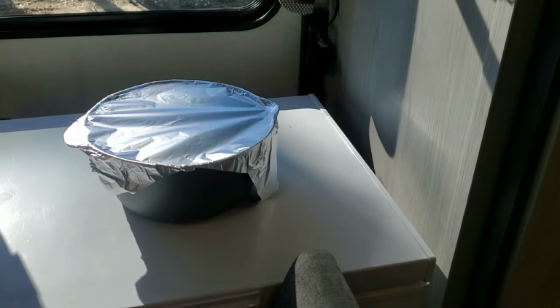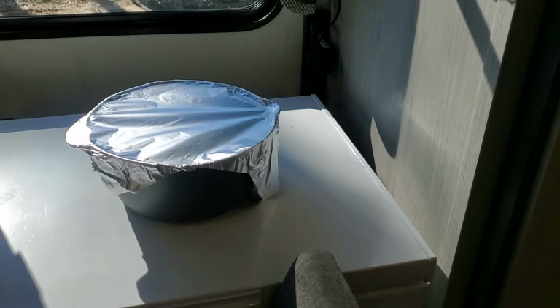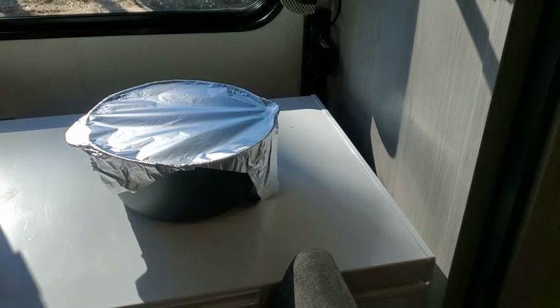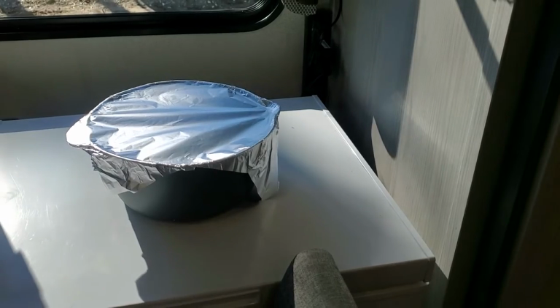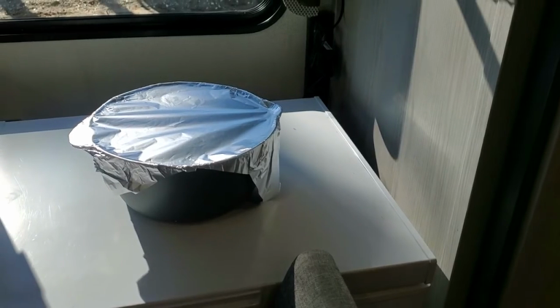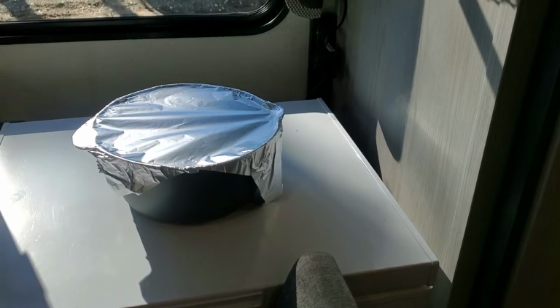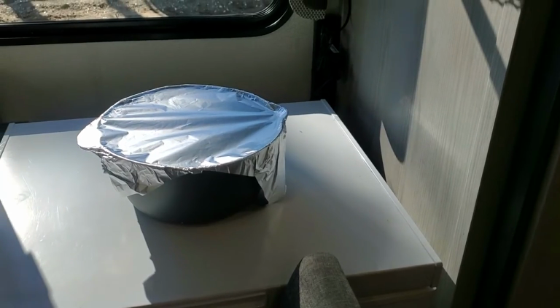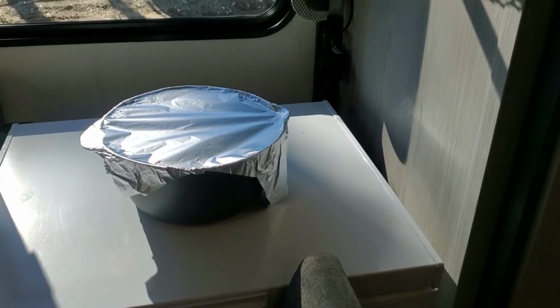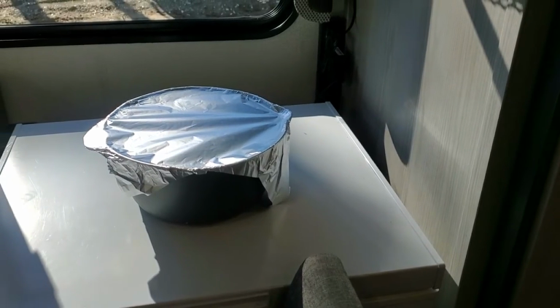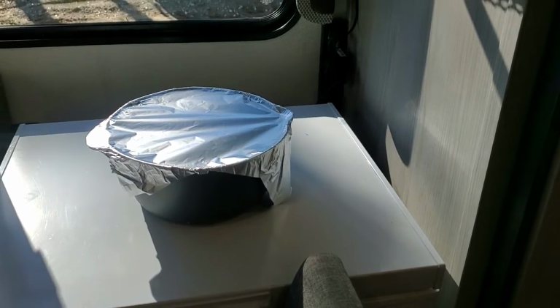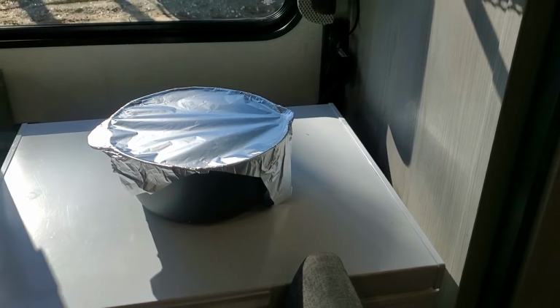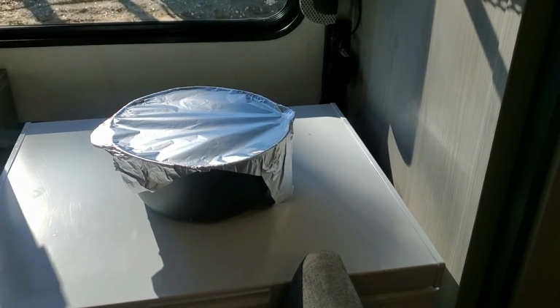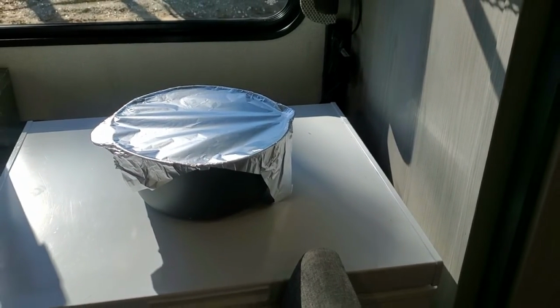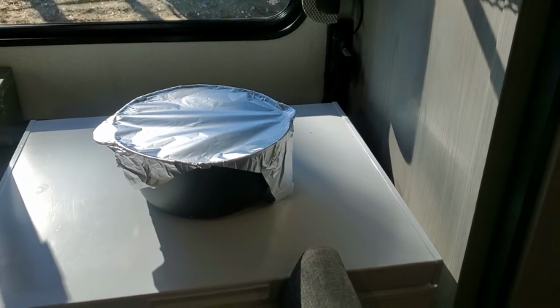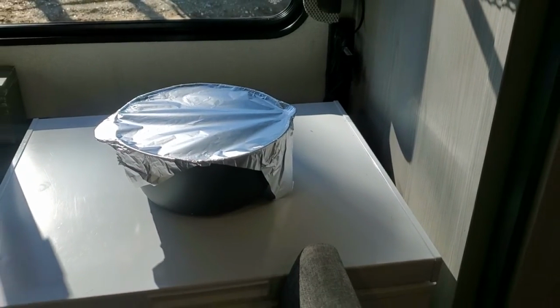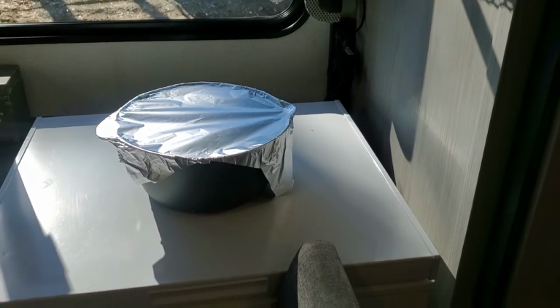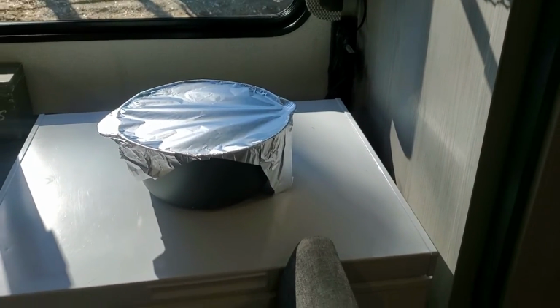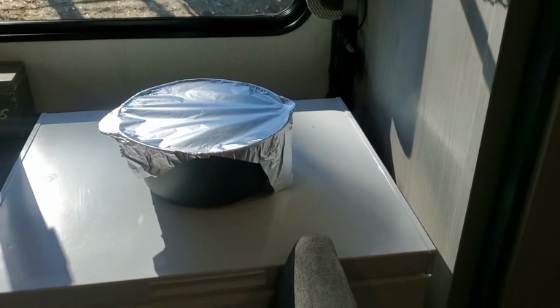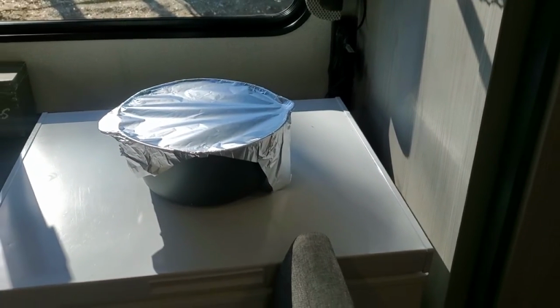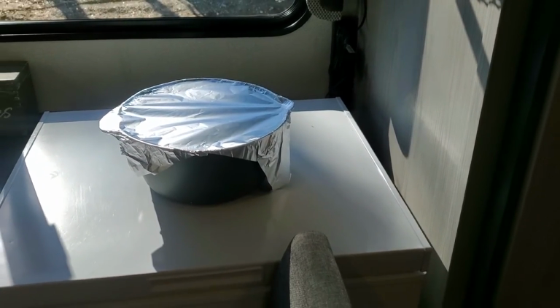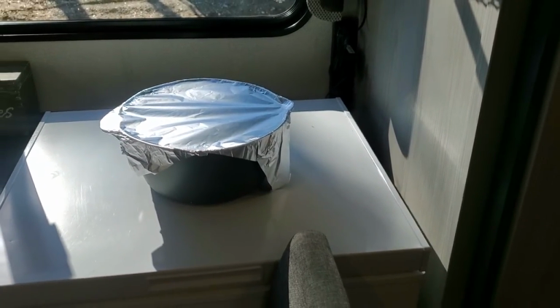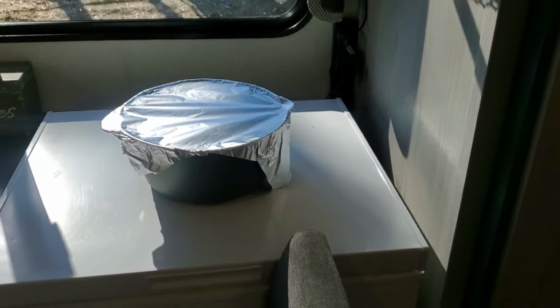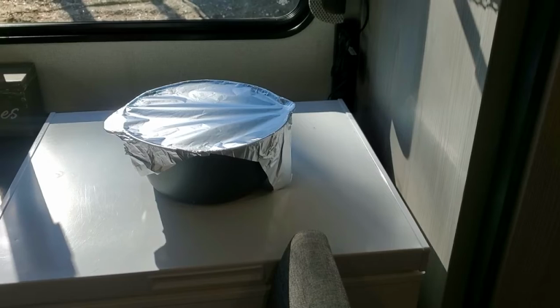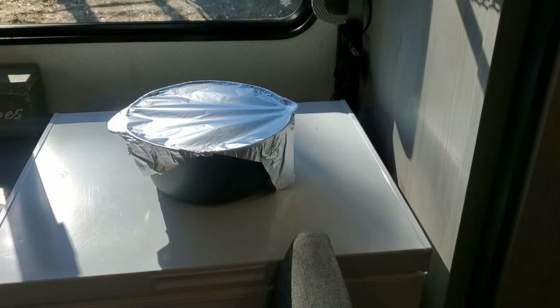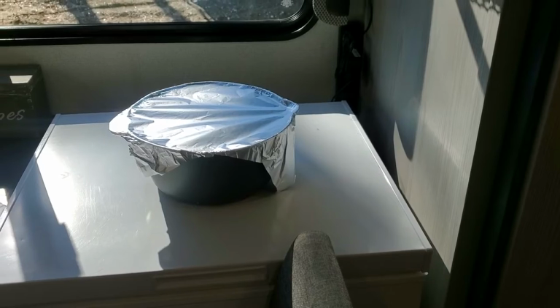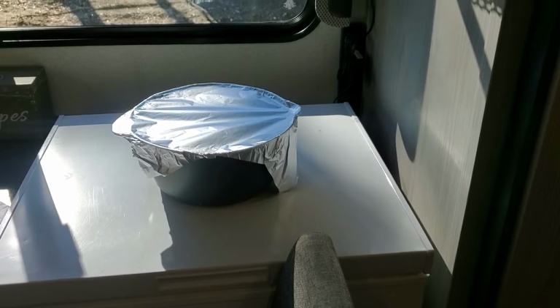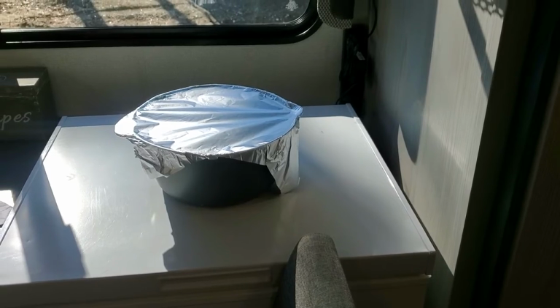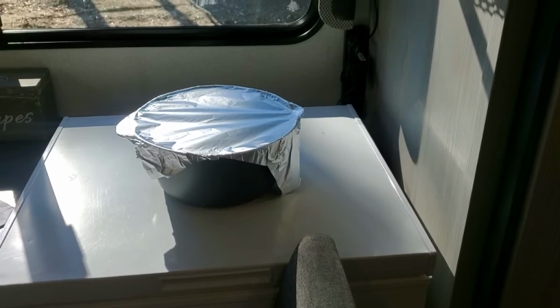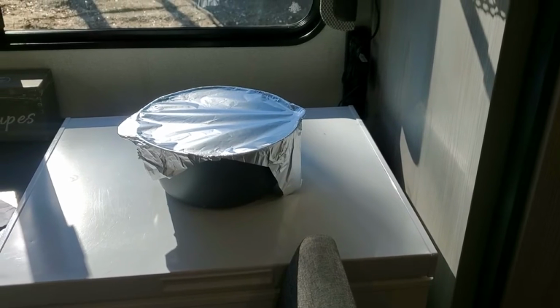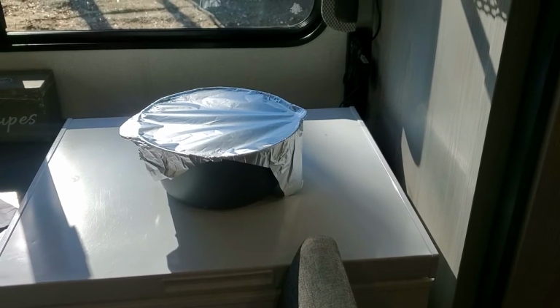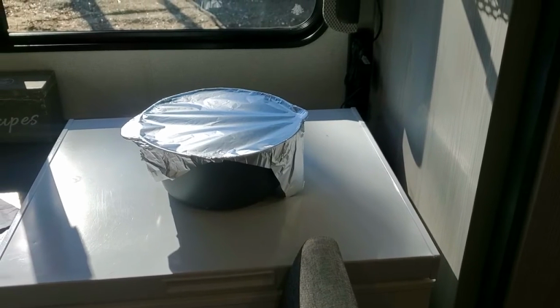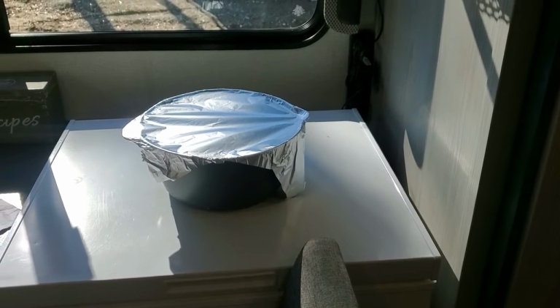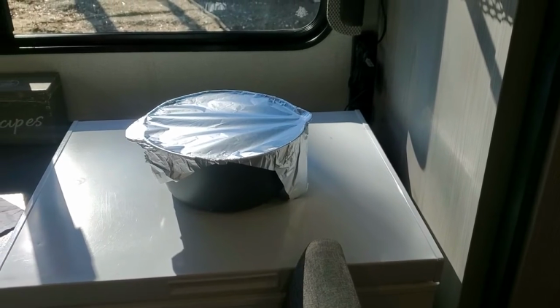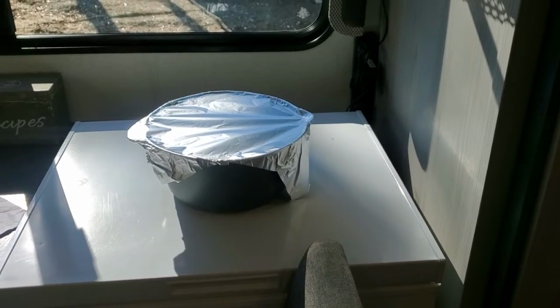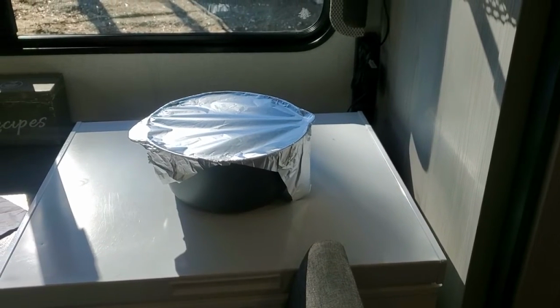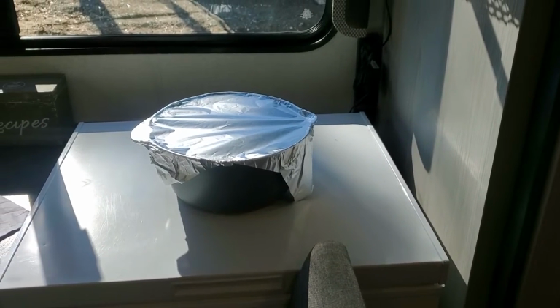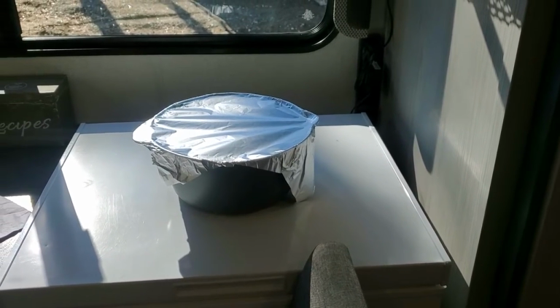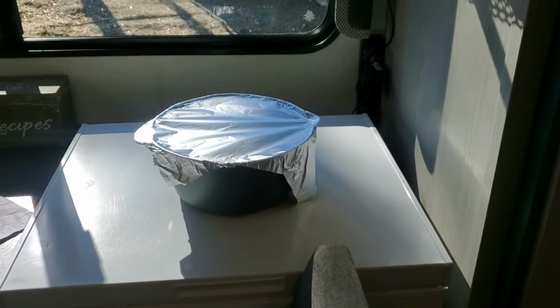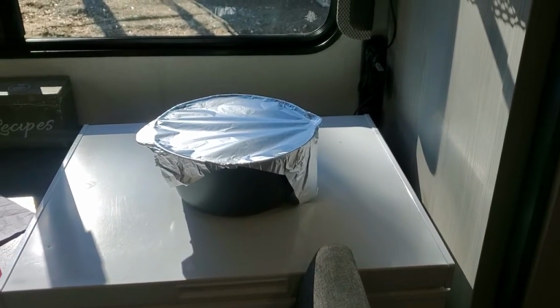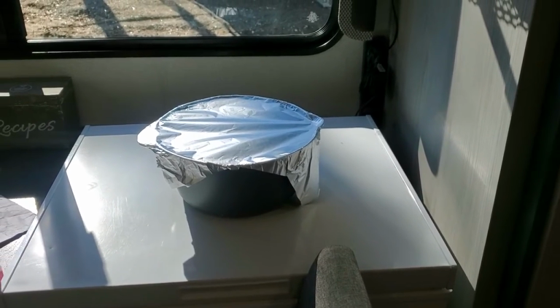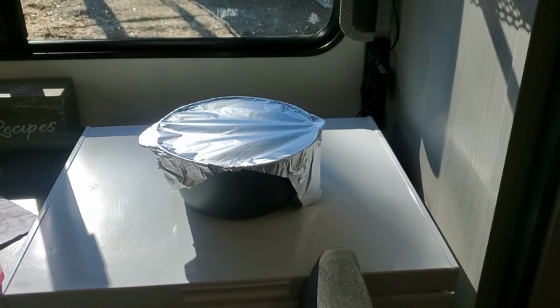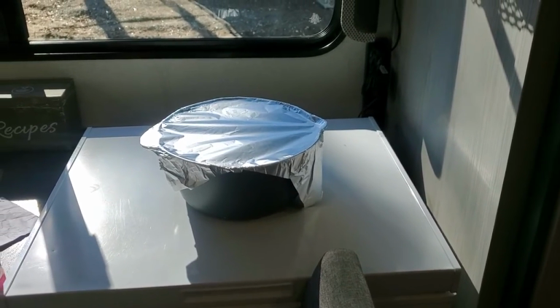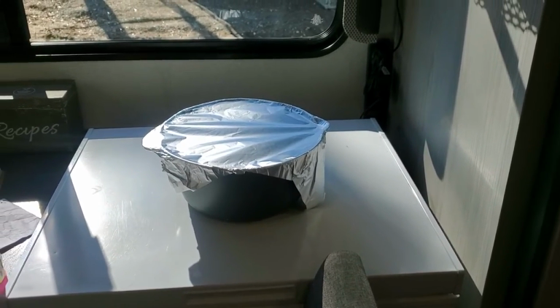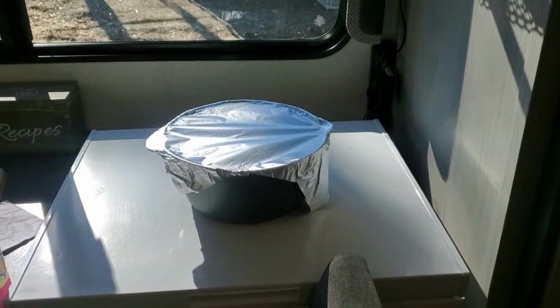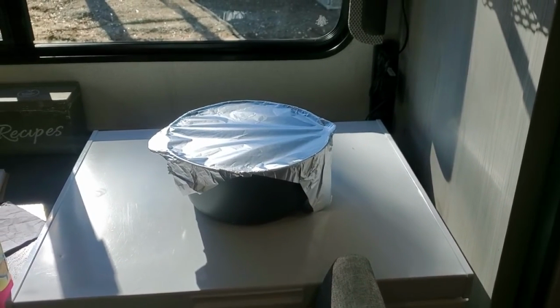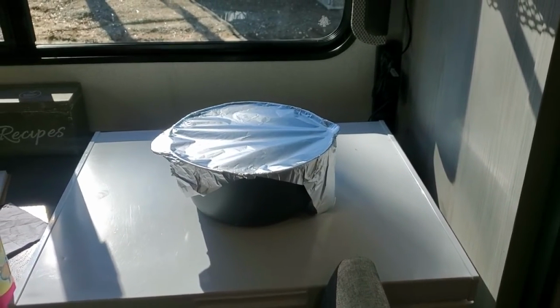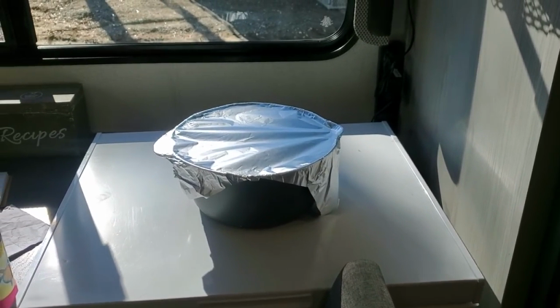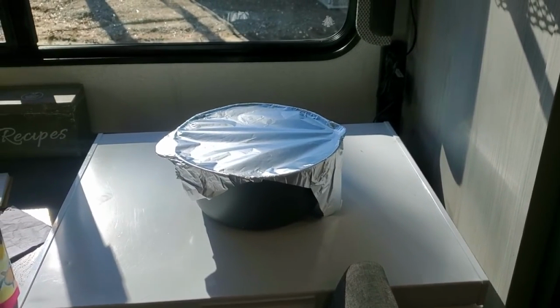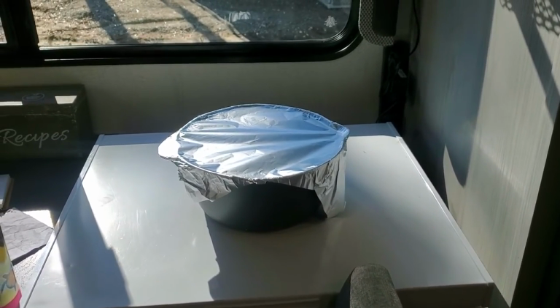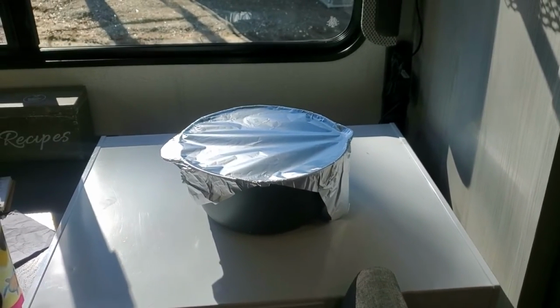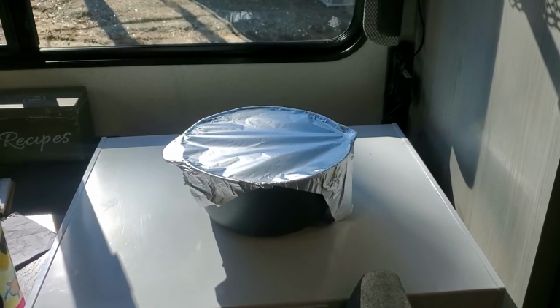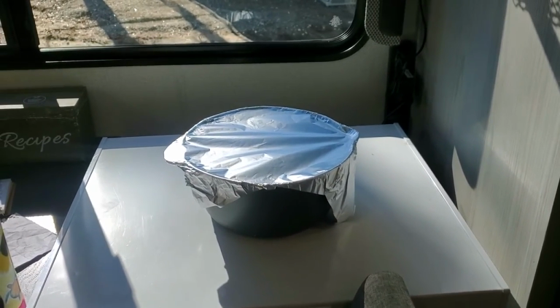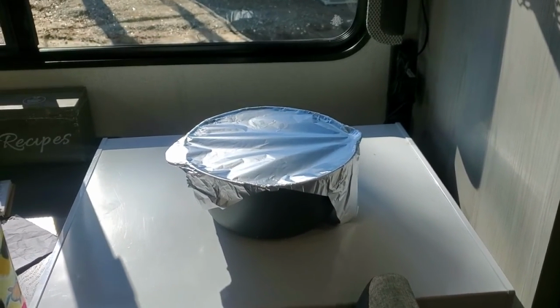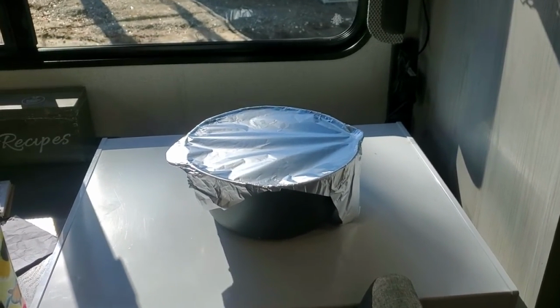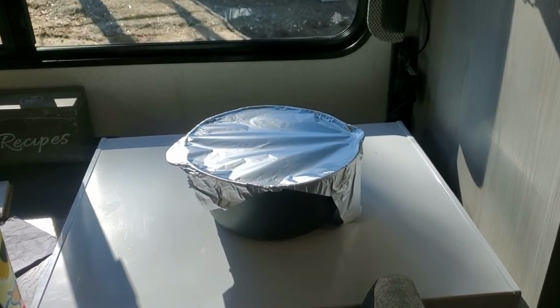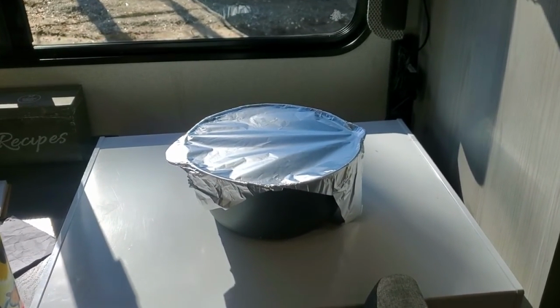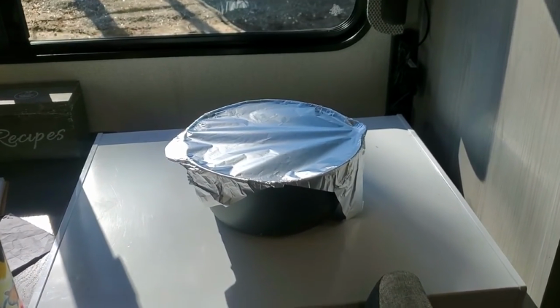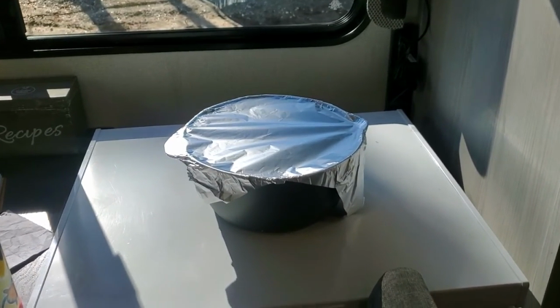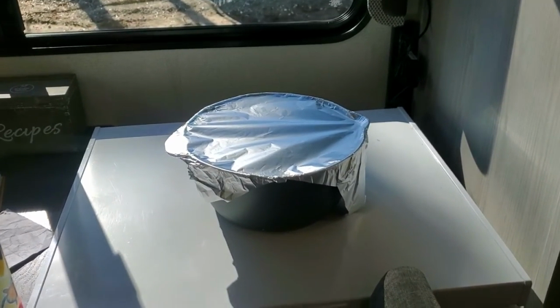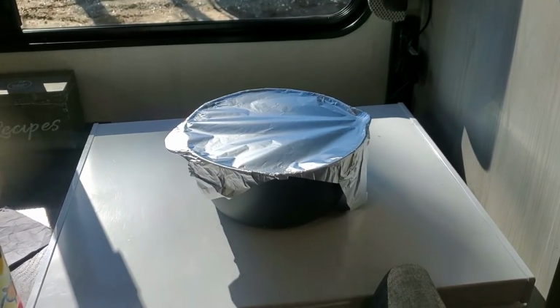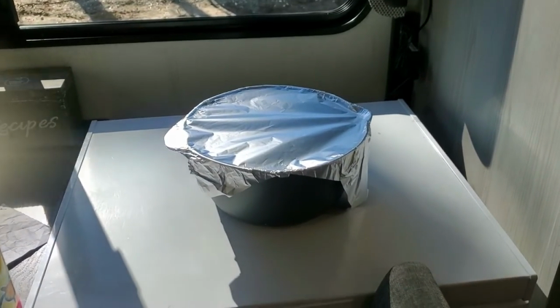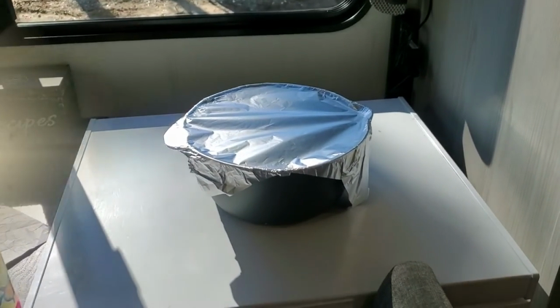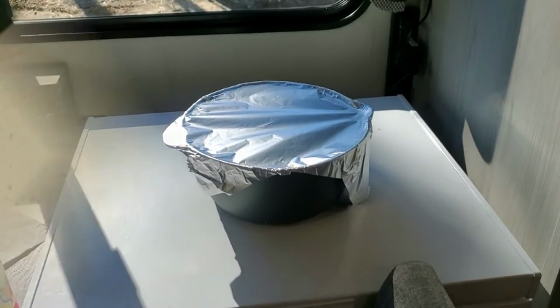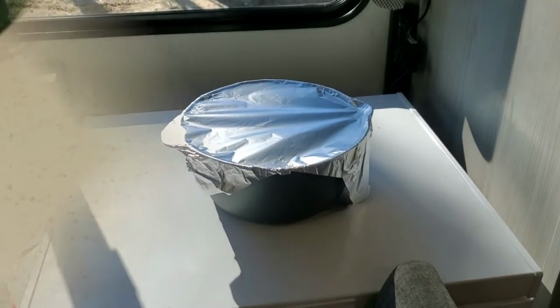Cover with foil and let it sit for eight to eighteen hours. The longer the better. I usually leave mine overnight and bake it in the morning.